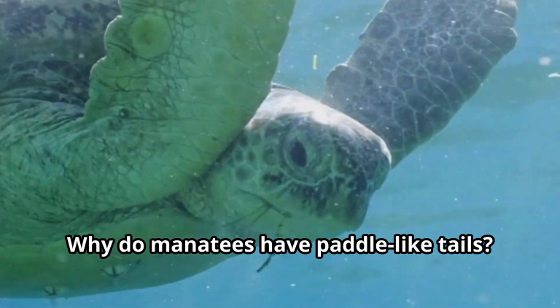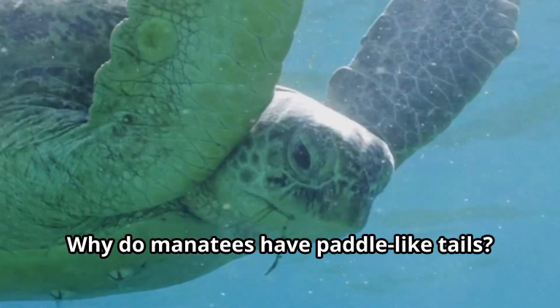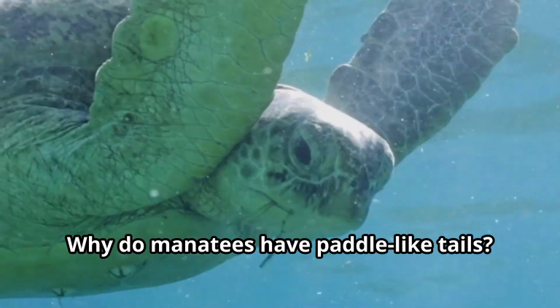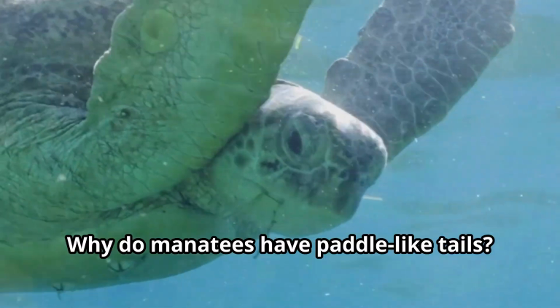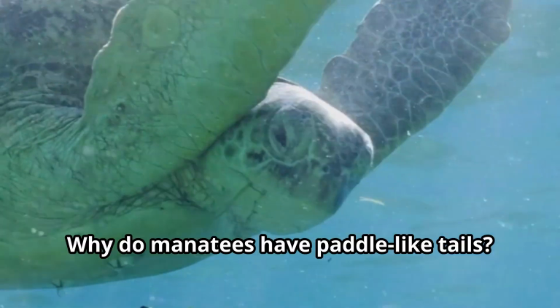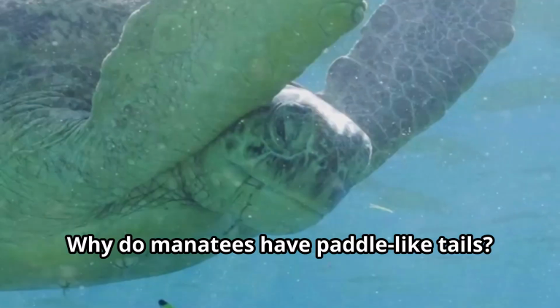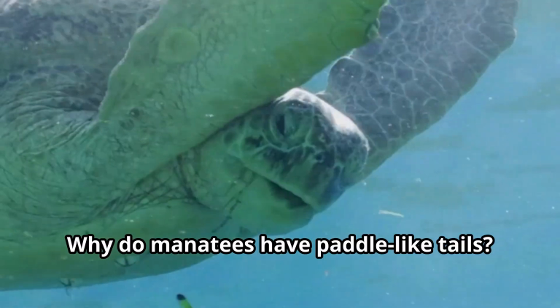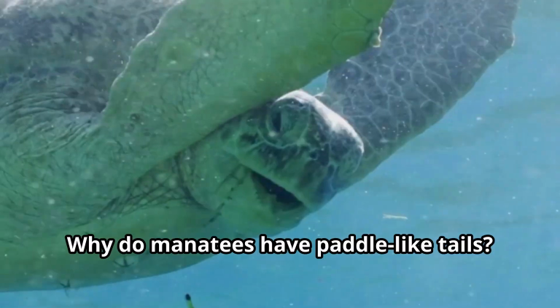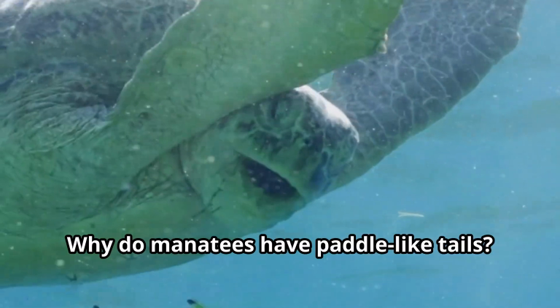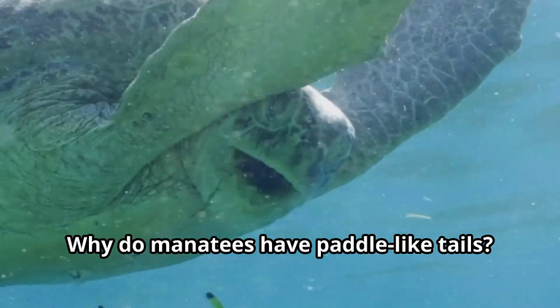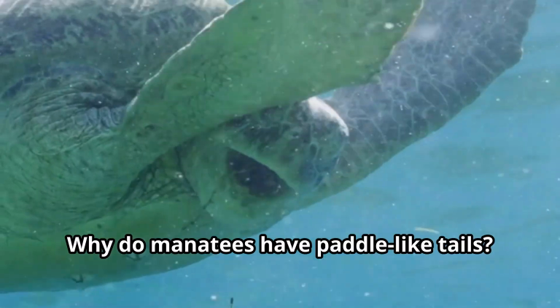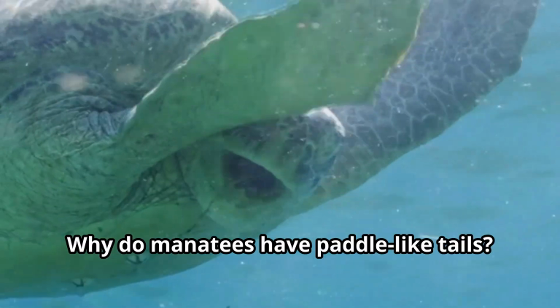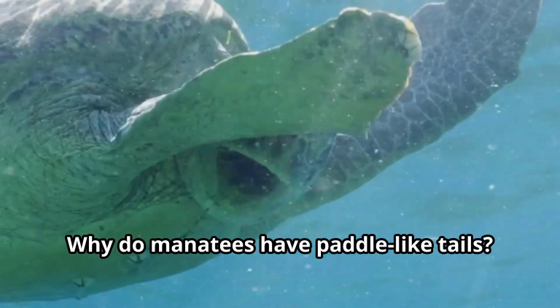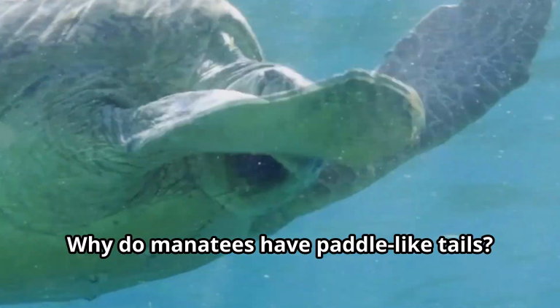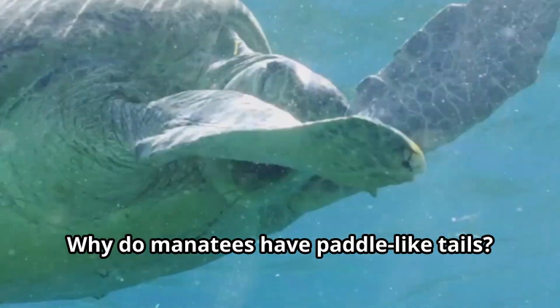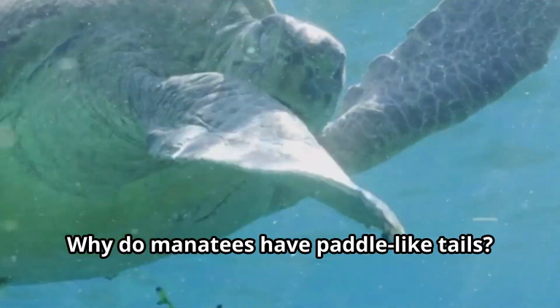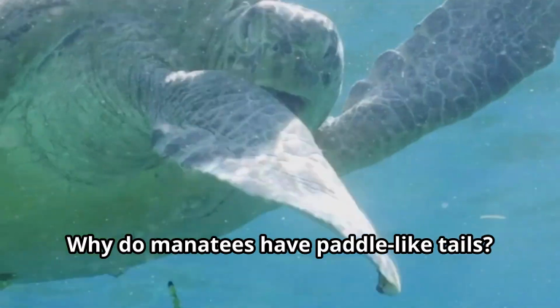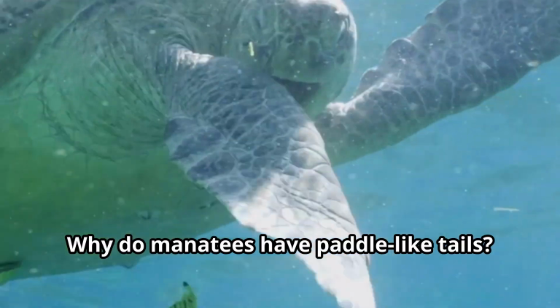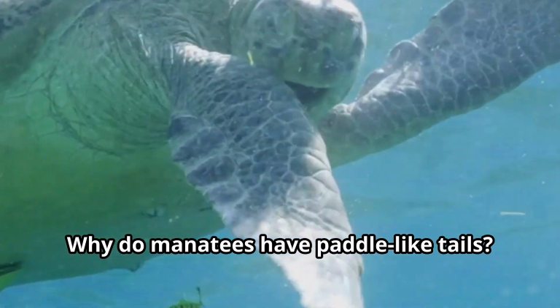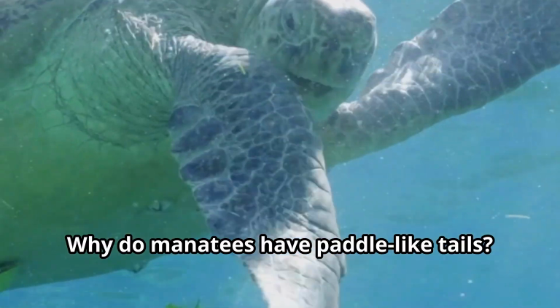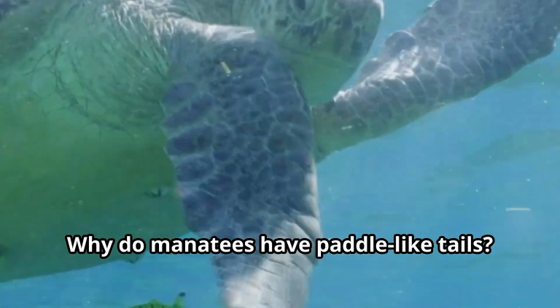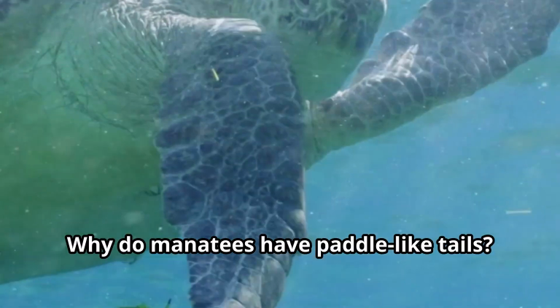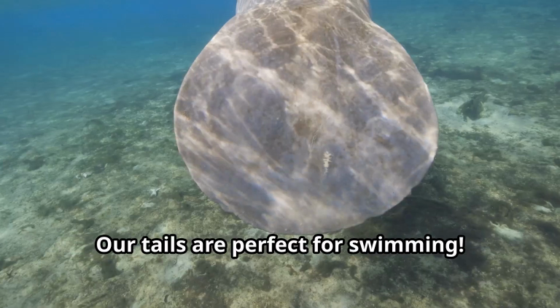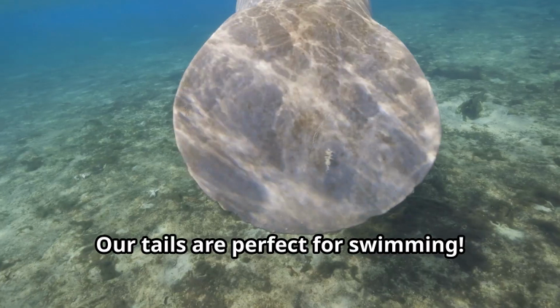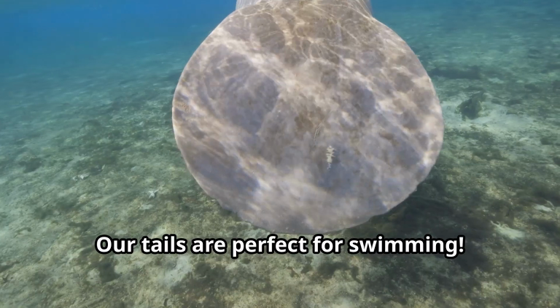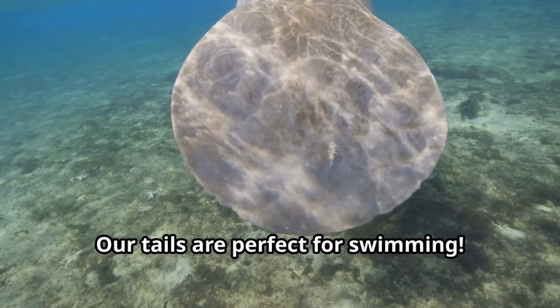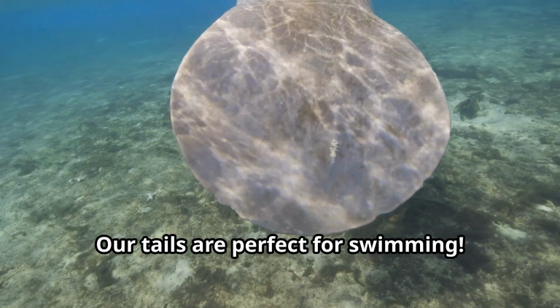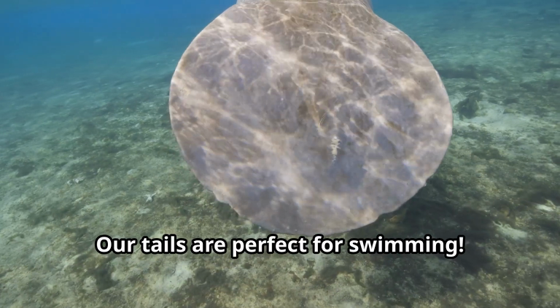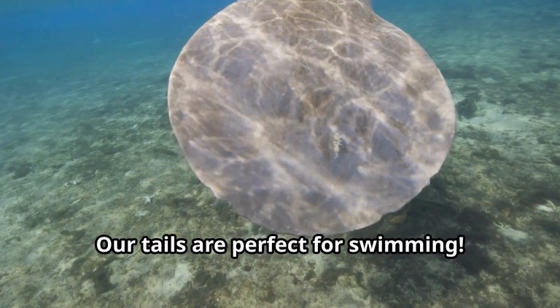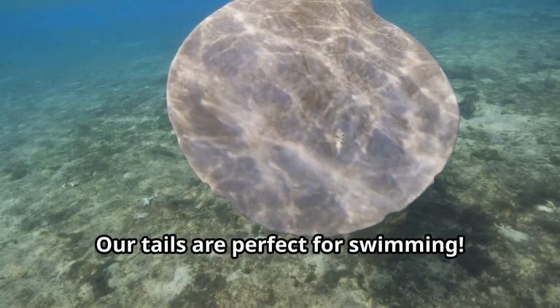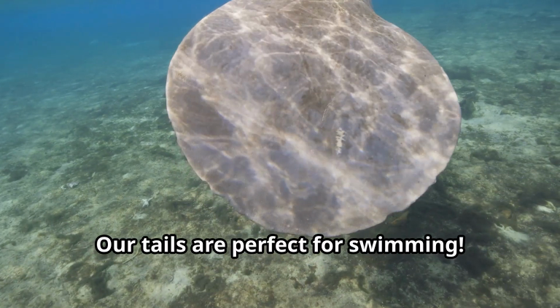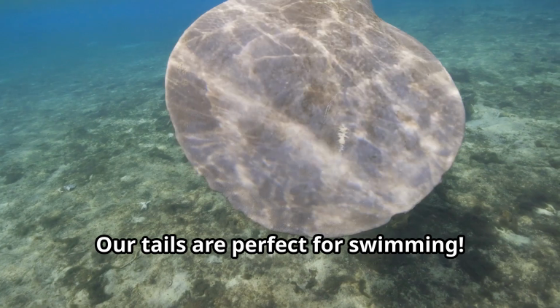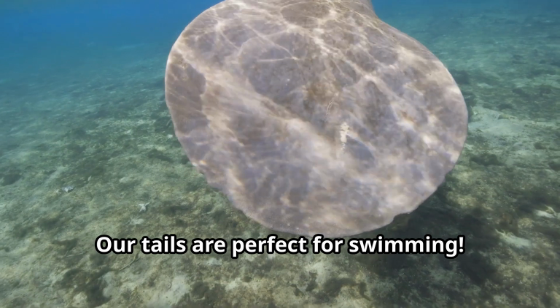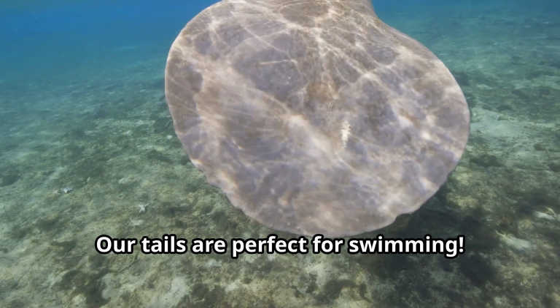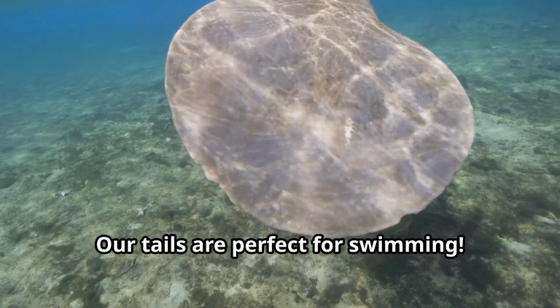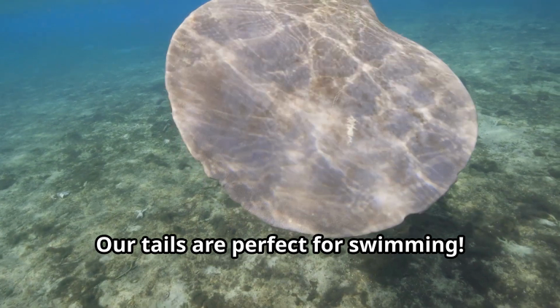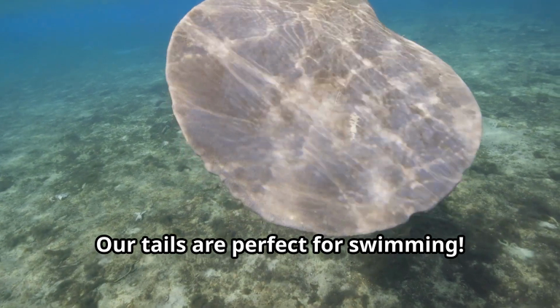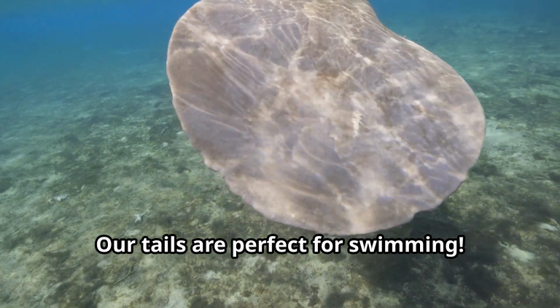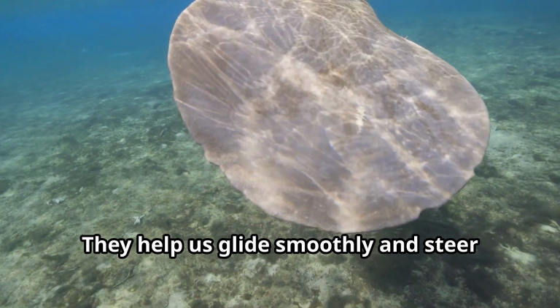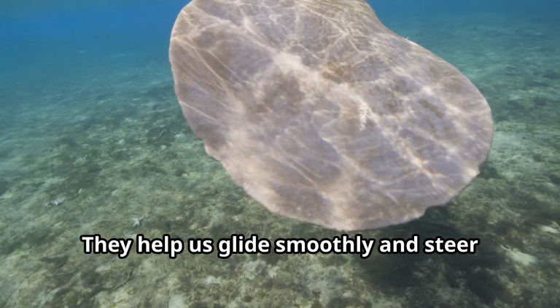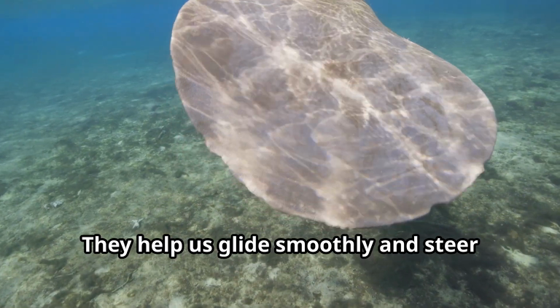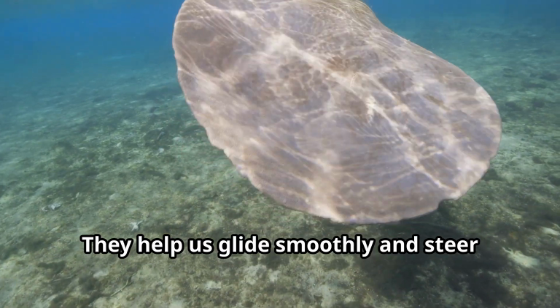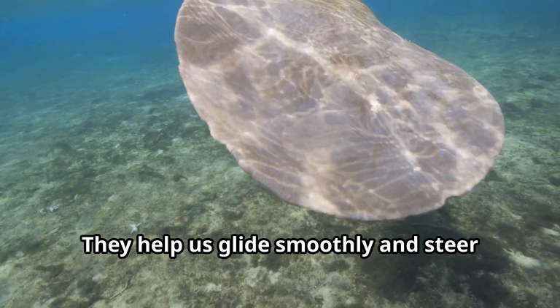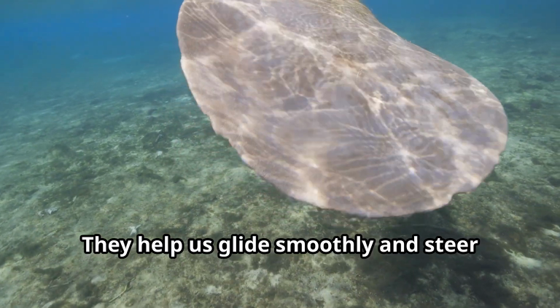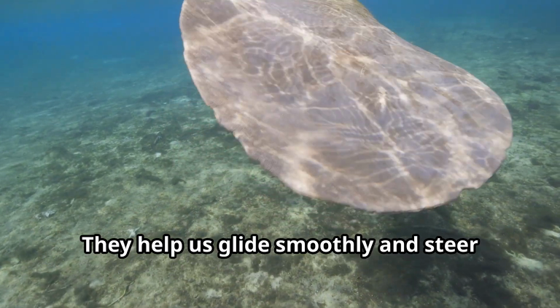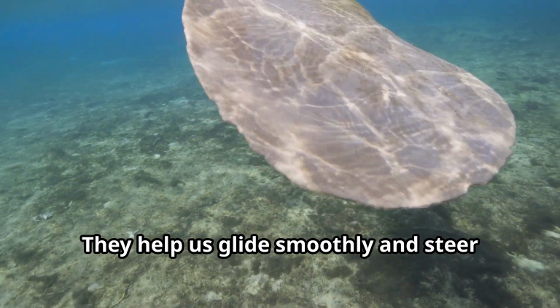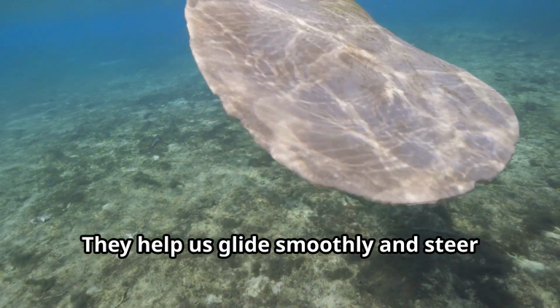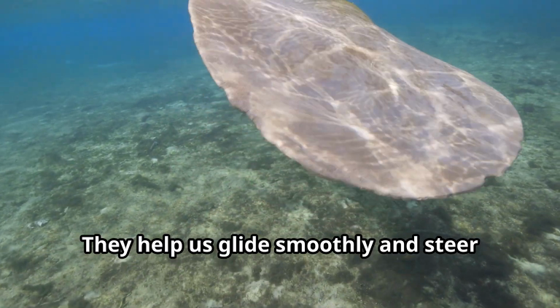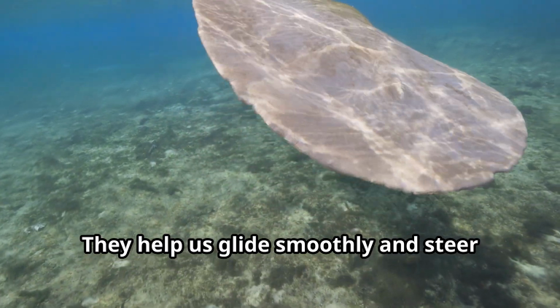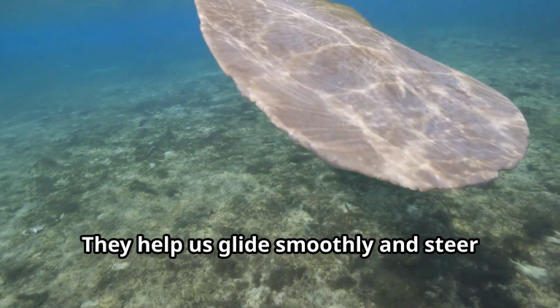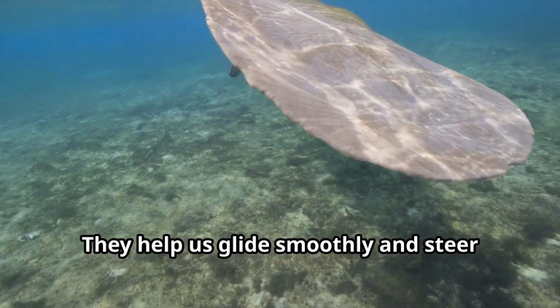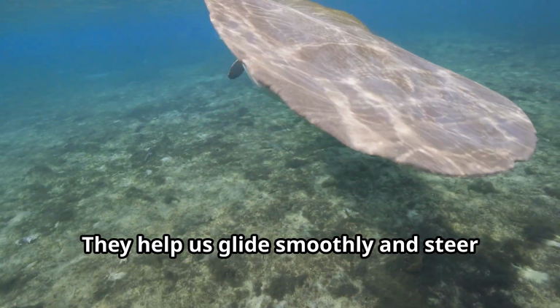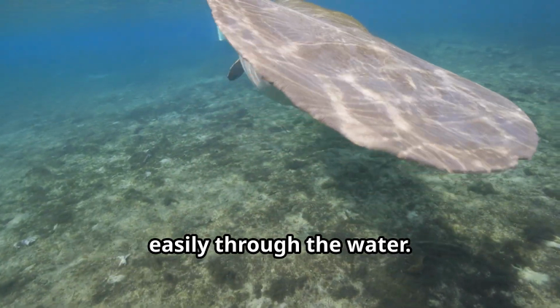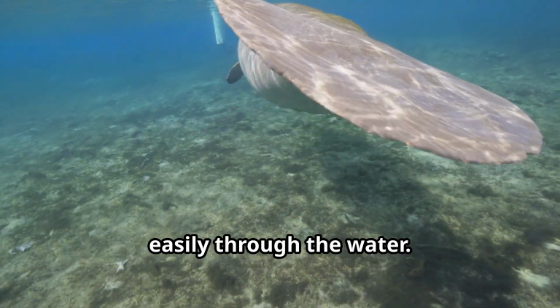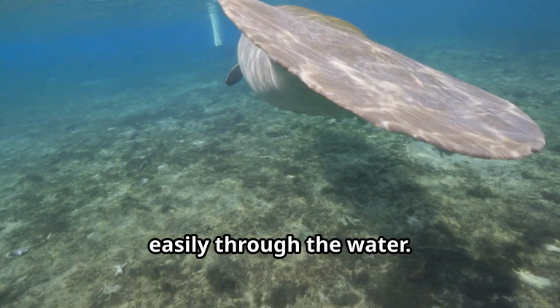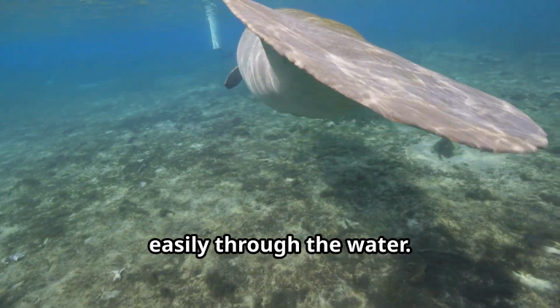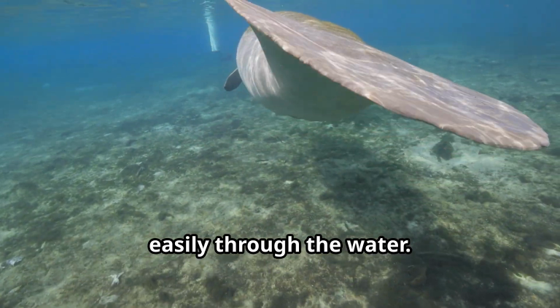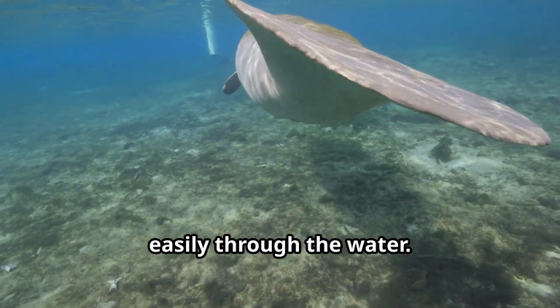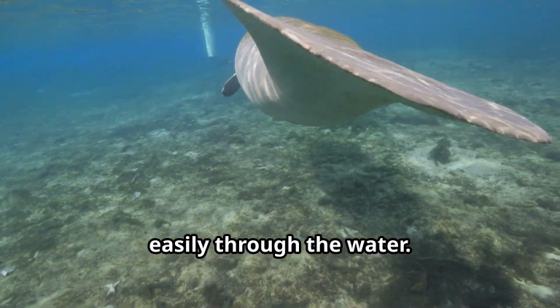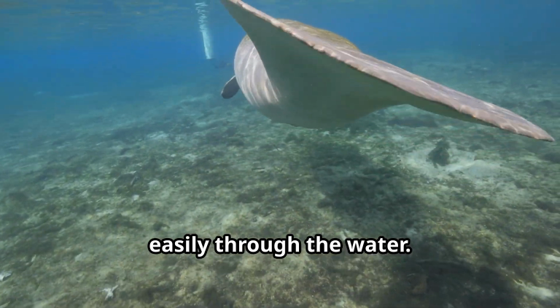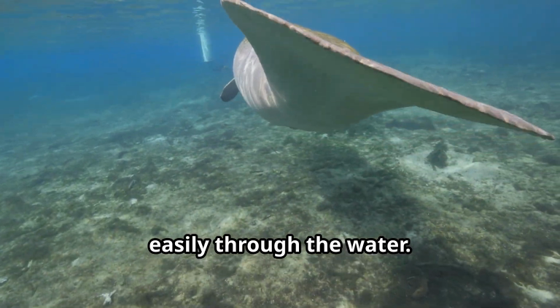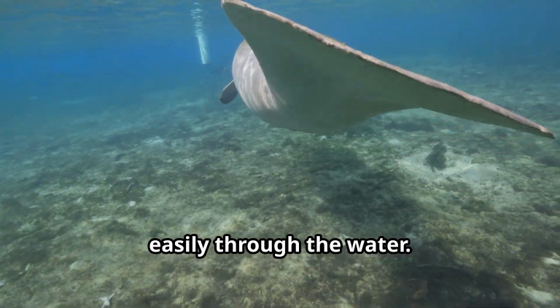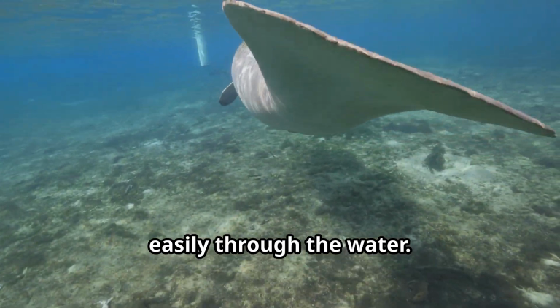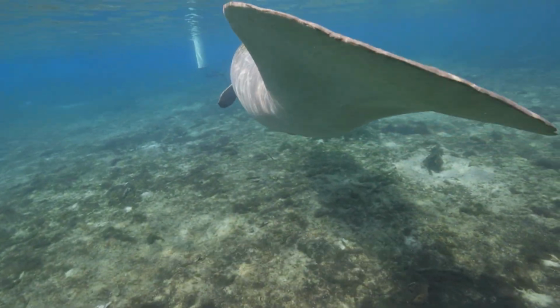Why do manatees have paddle-like tails? Our tails are perfect for swimming. They help us glide smoothly and steer easily through the water.